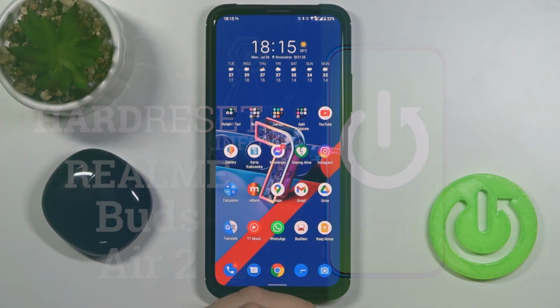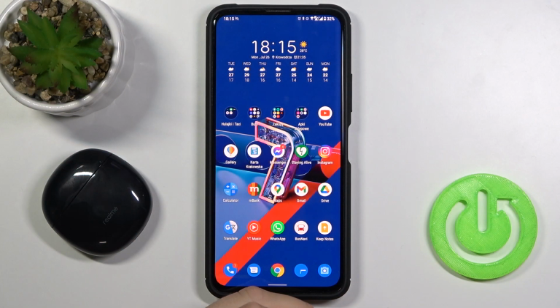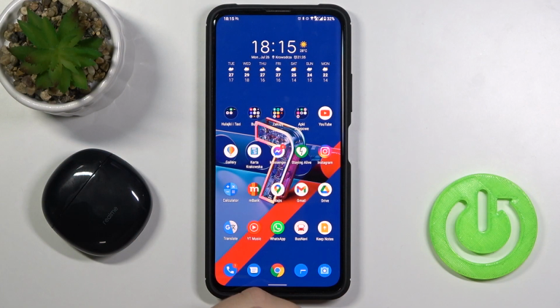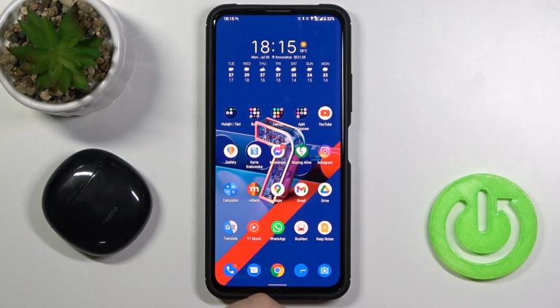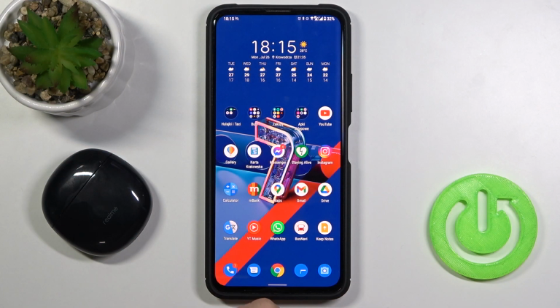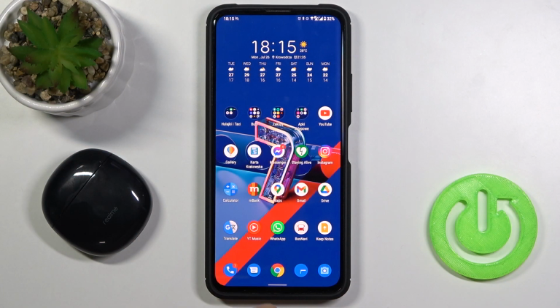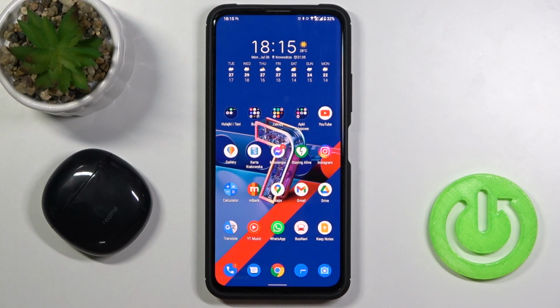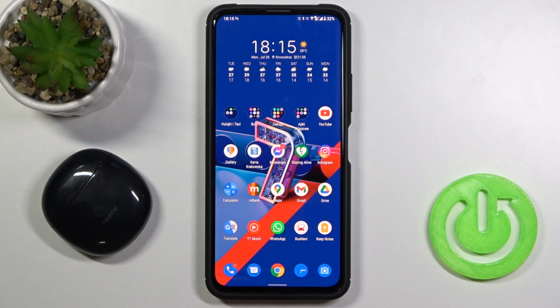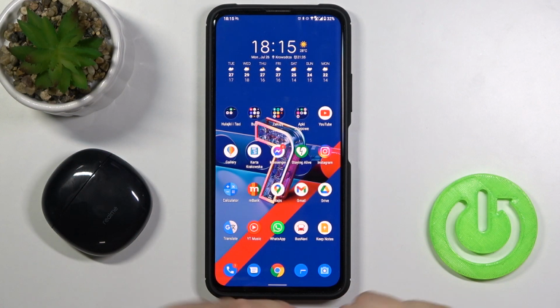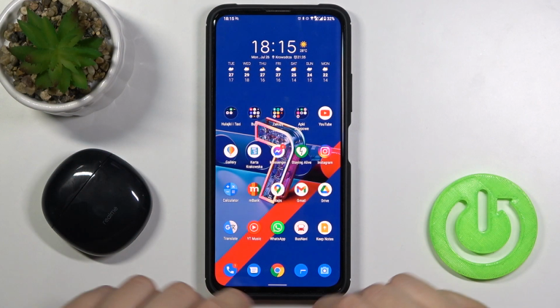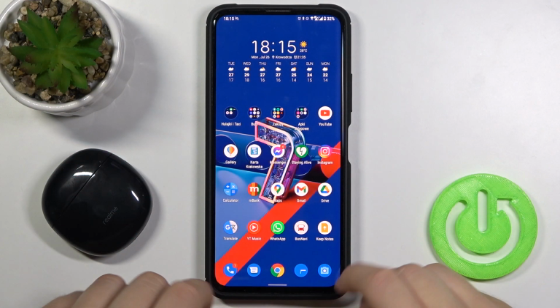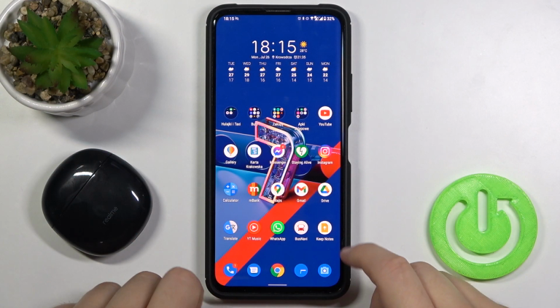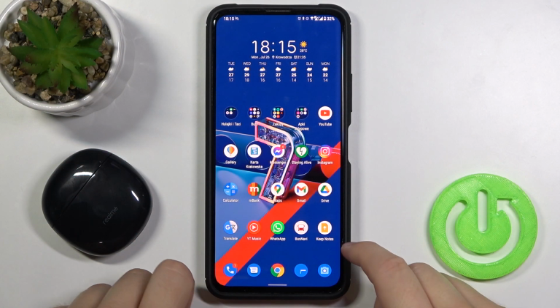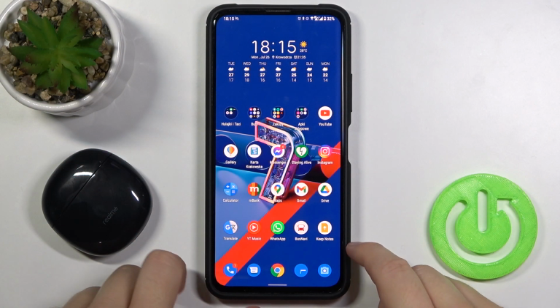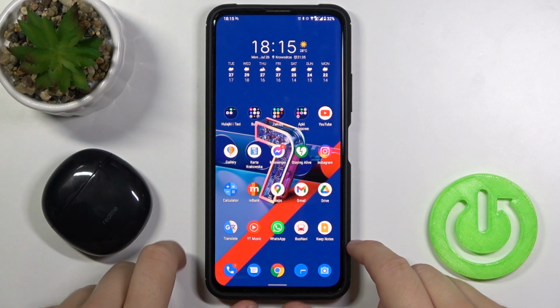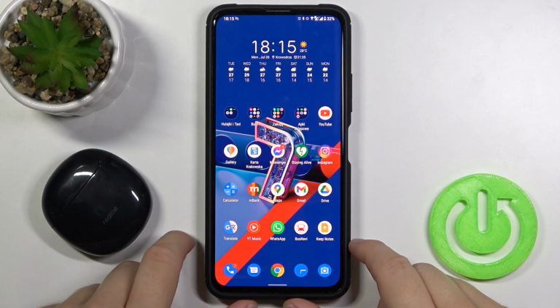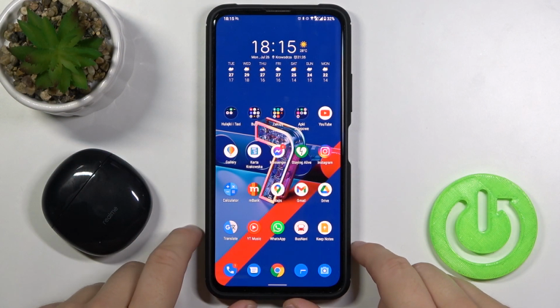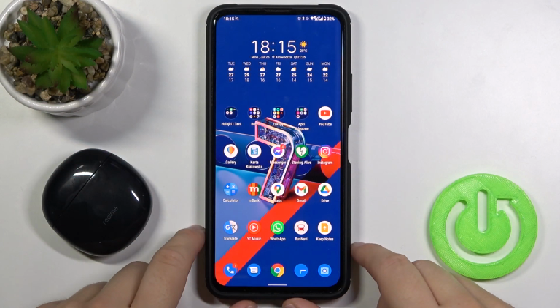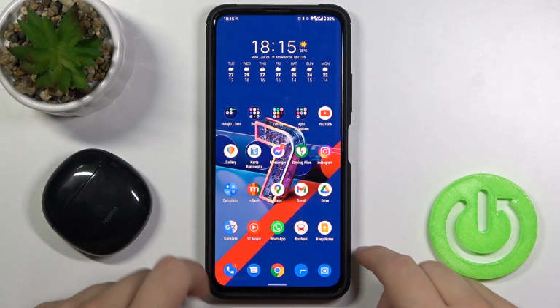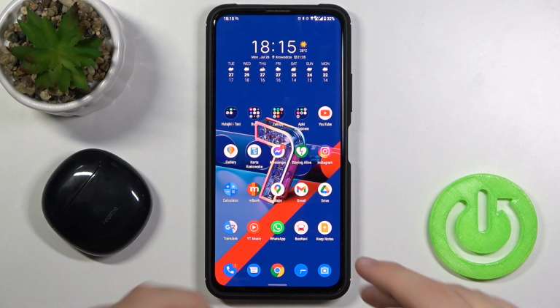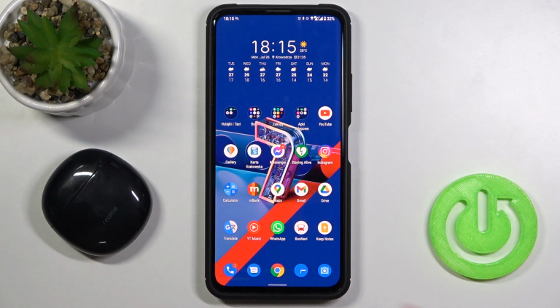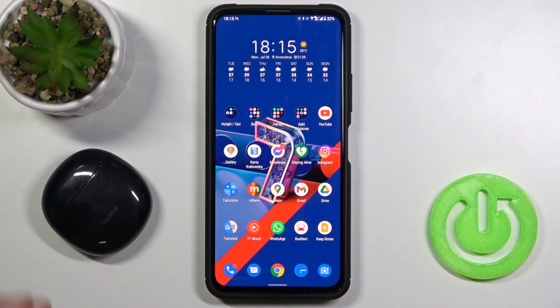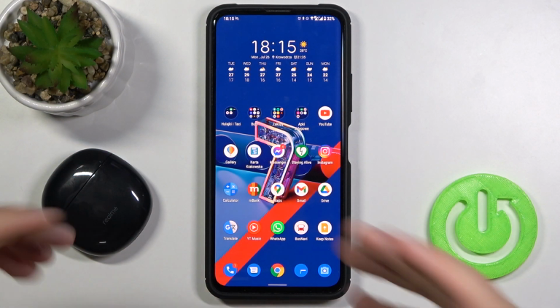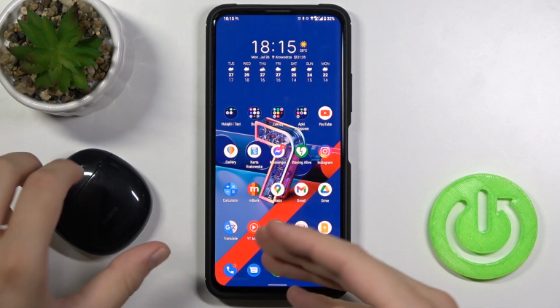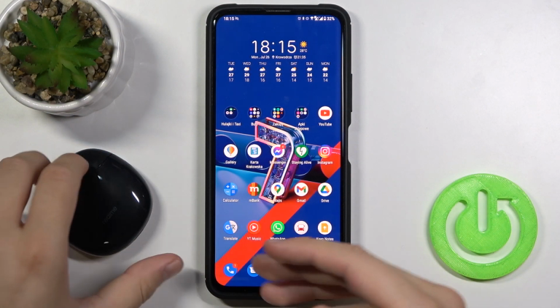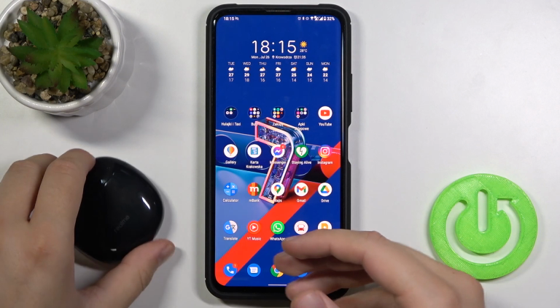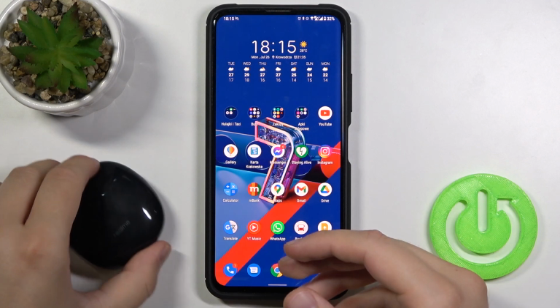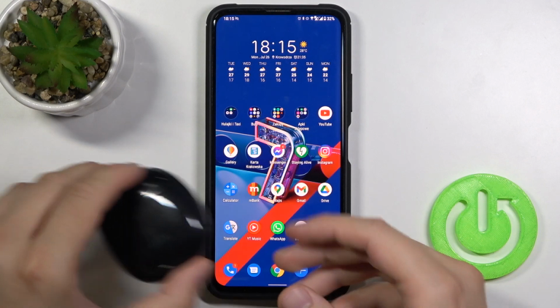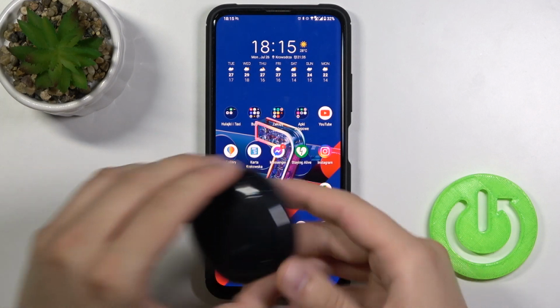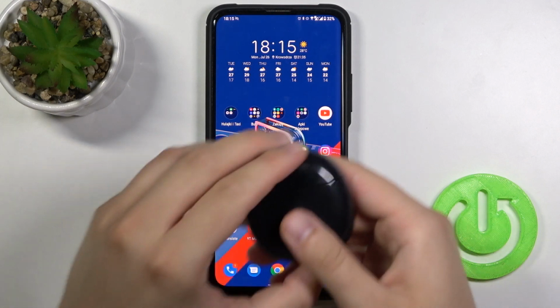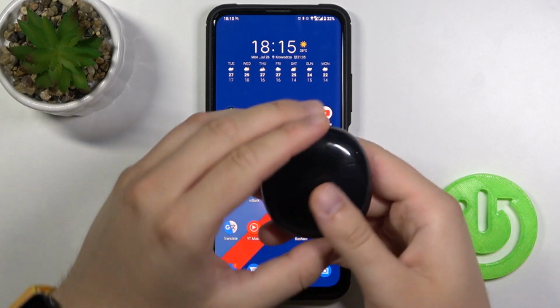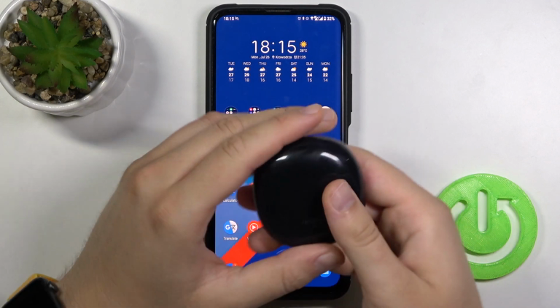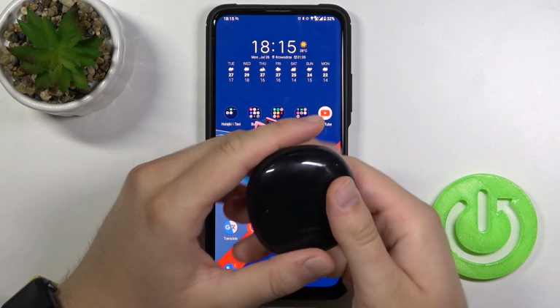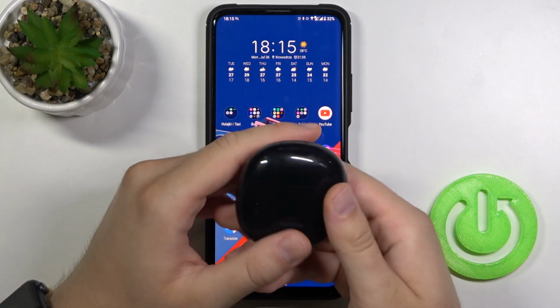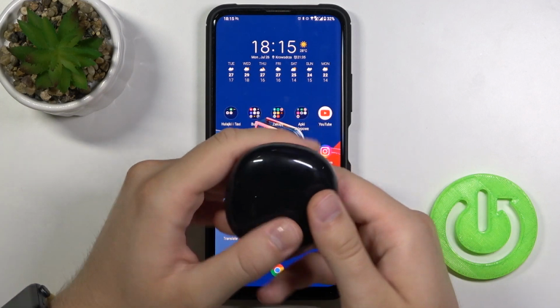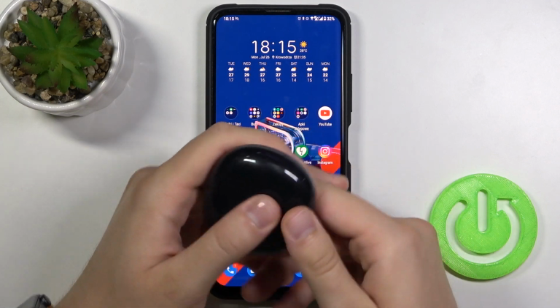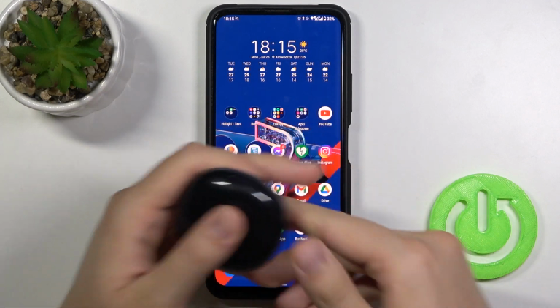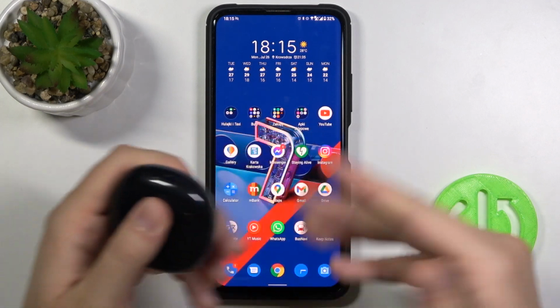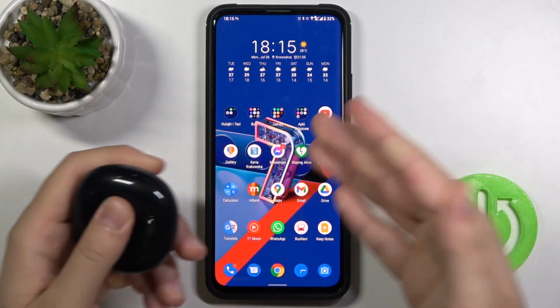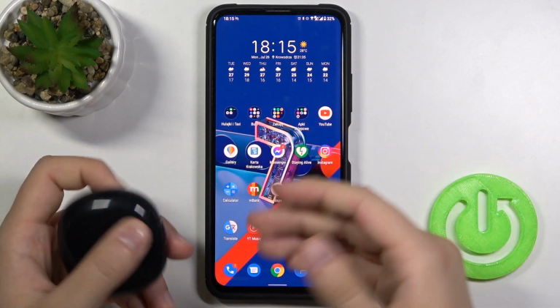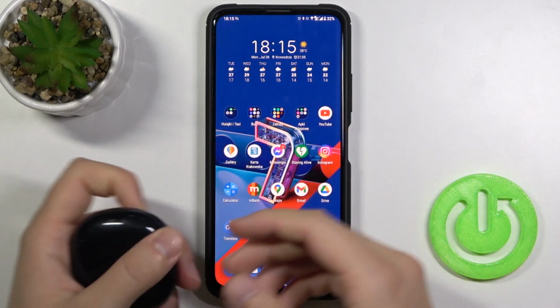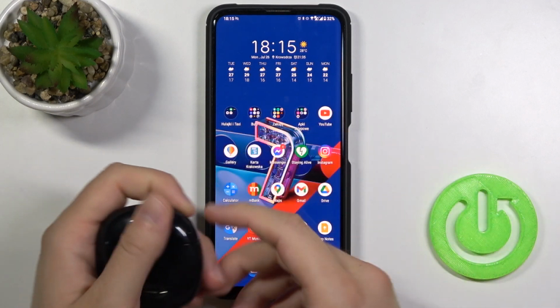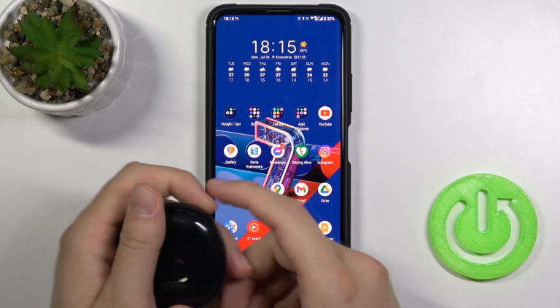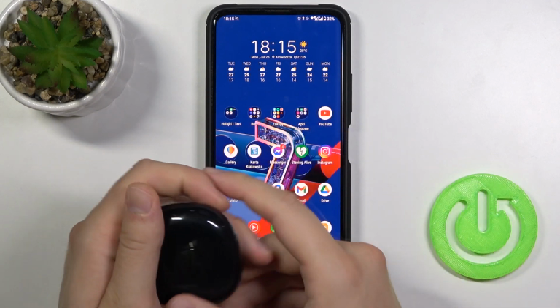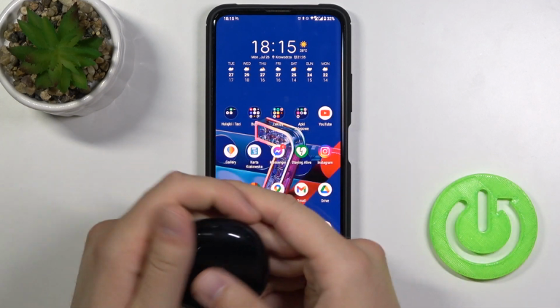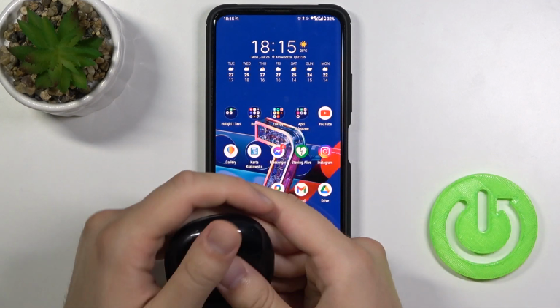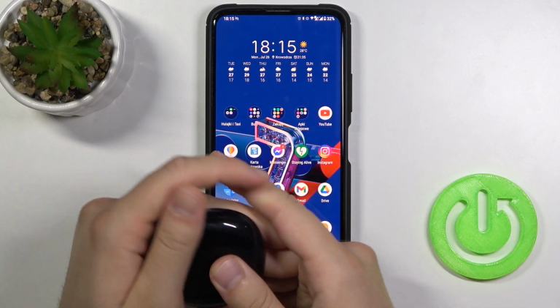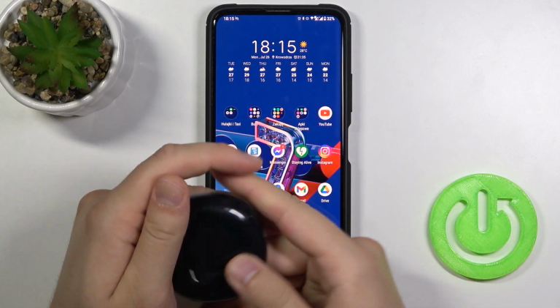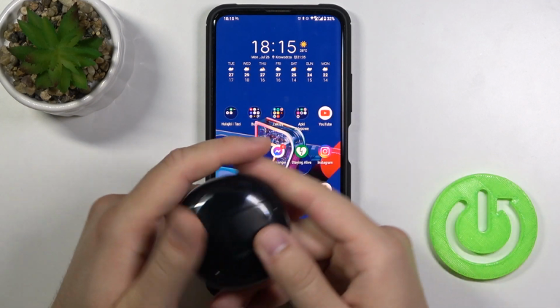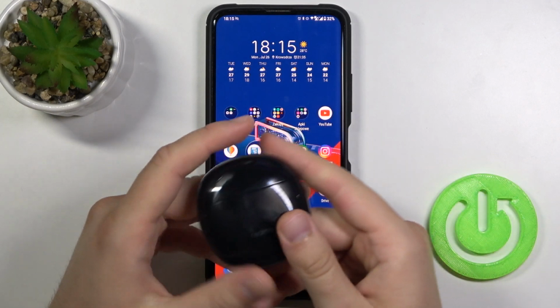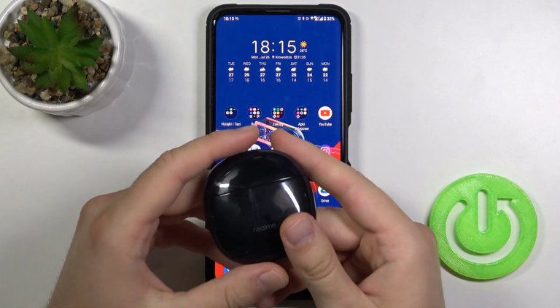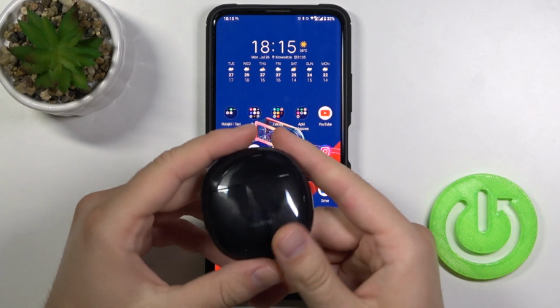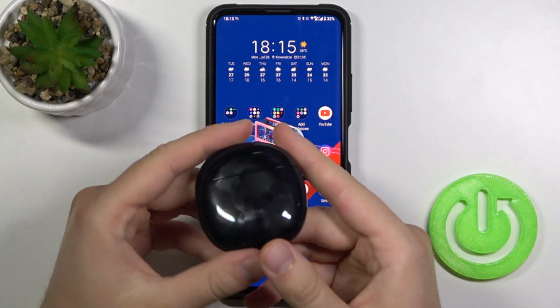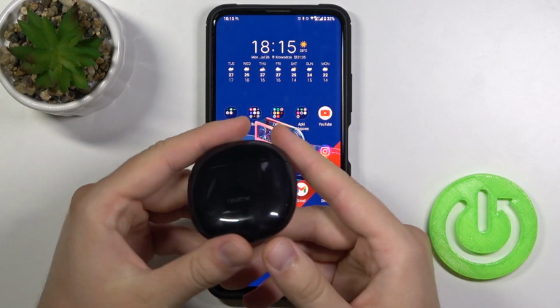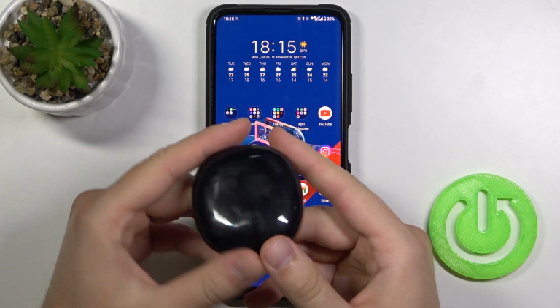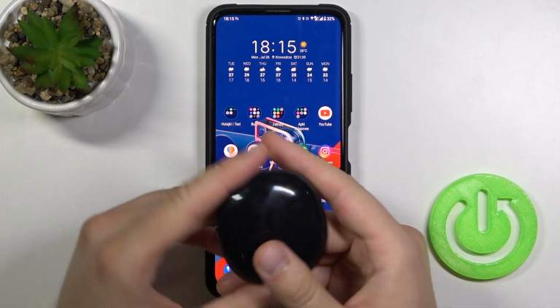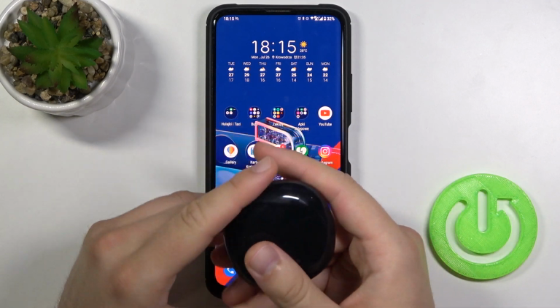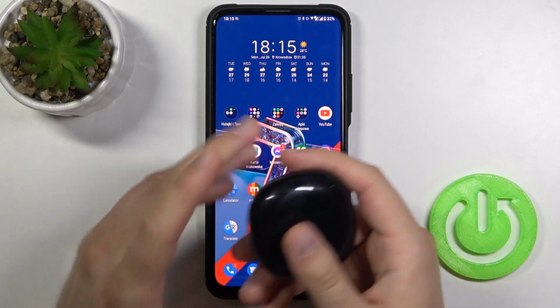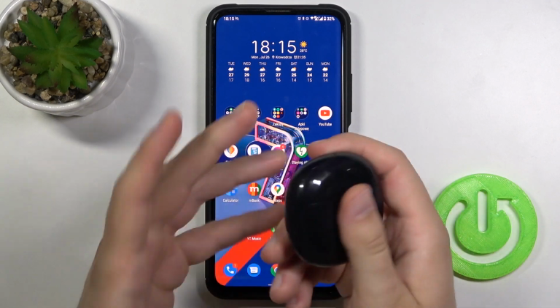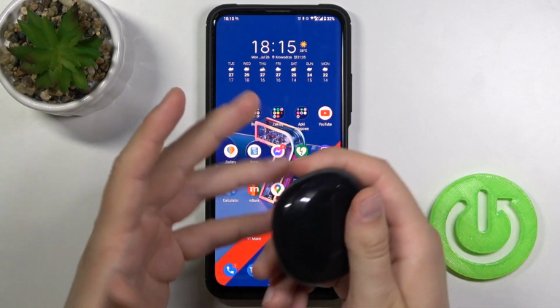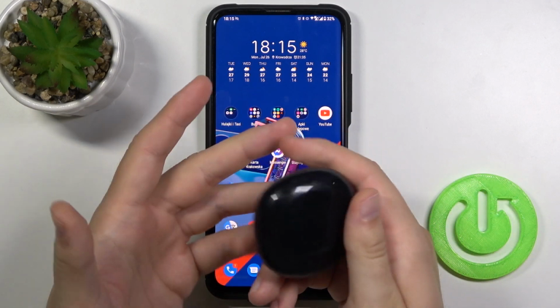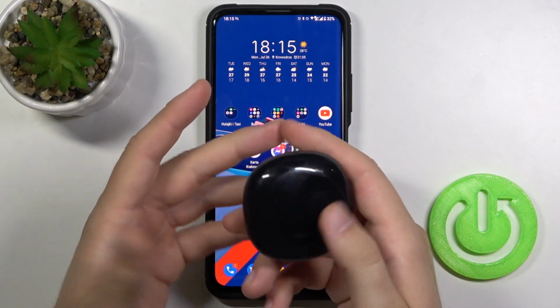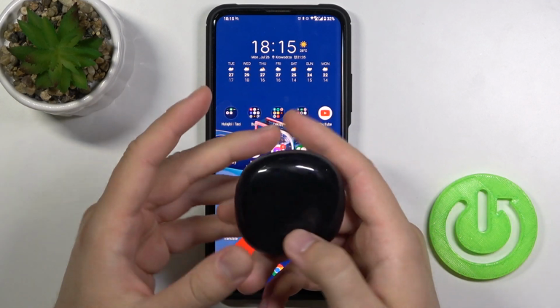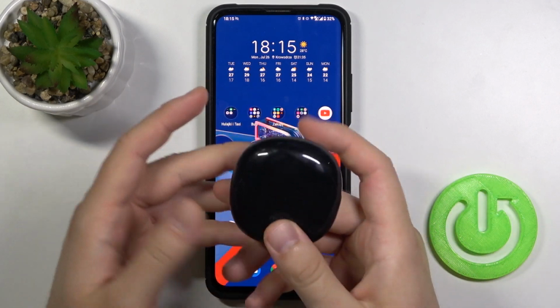Welcome. In front of me, I have Realme Buds Air 2 and an Android smartphone, and I will show you how you can get the firmware update.